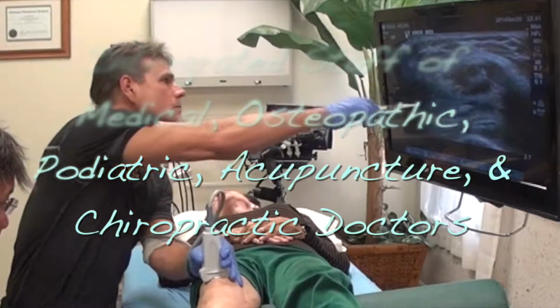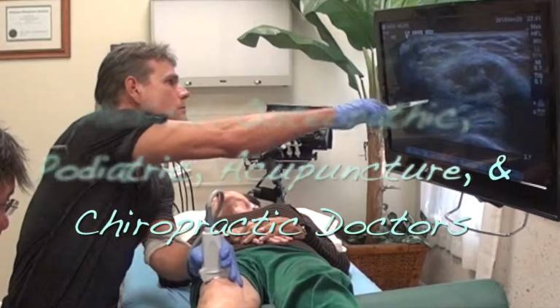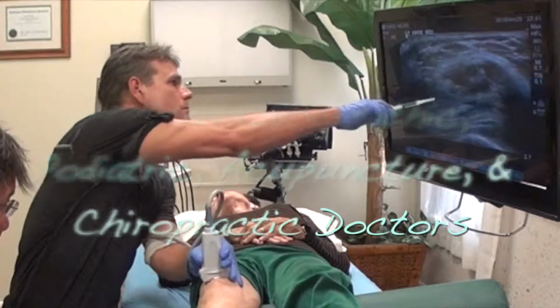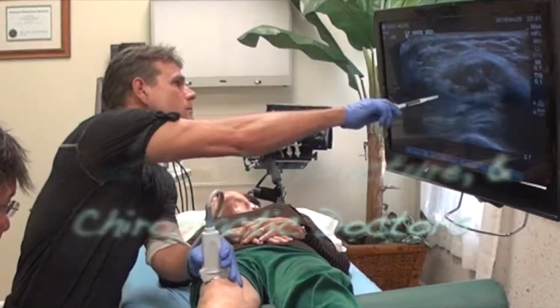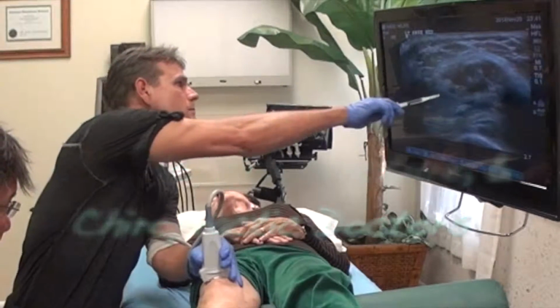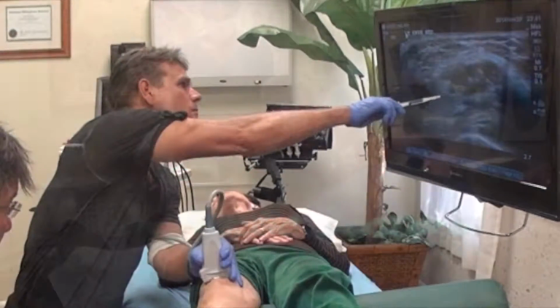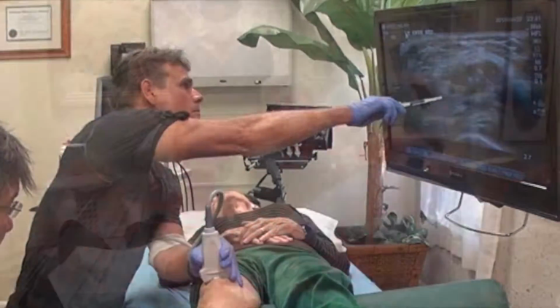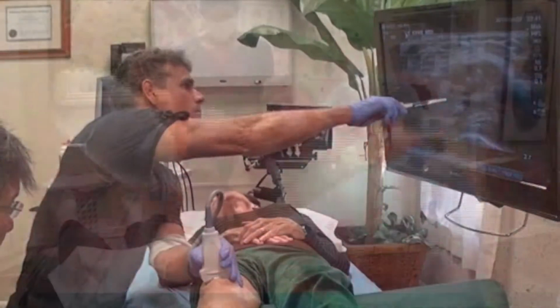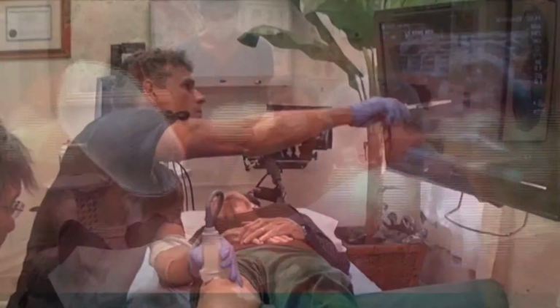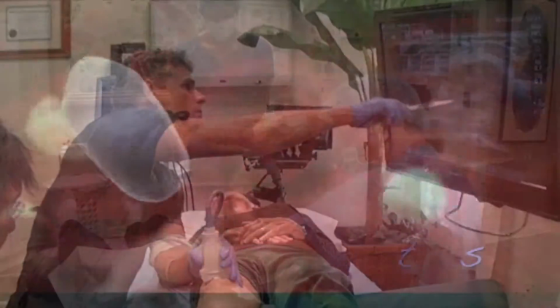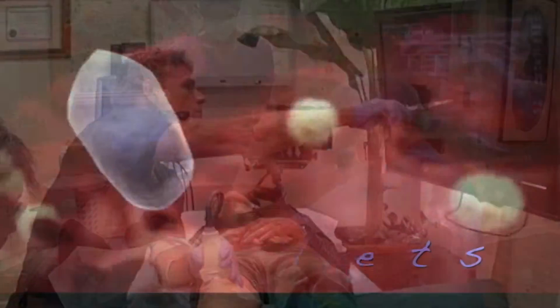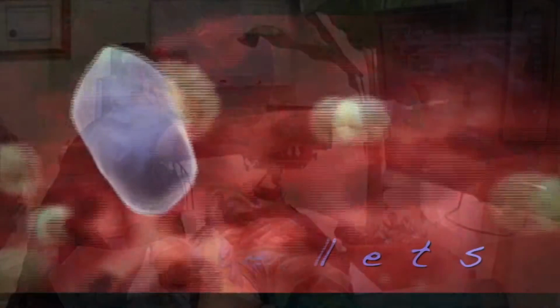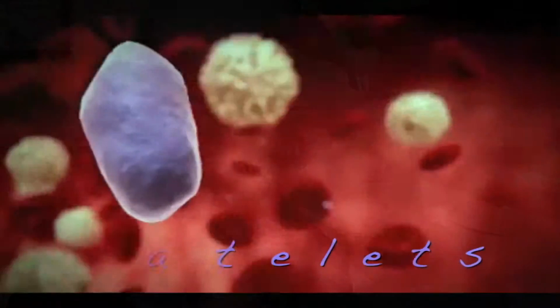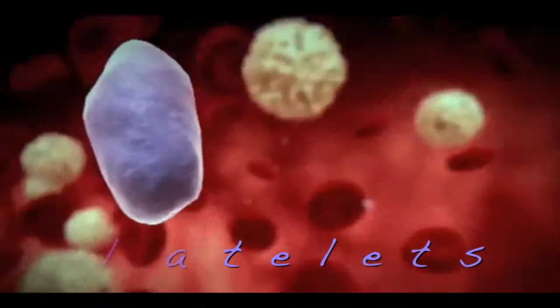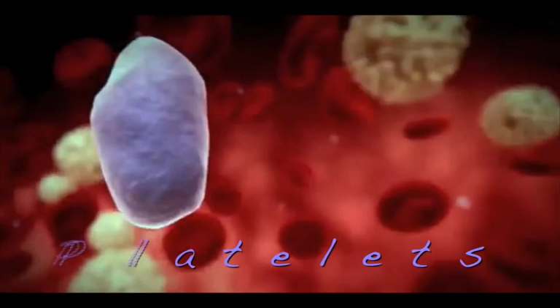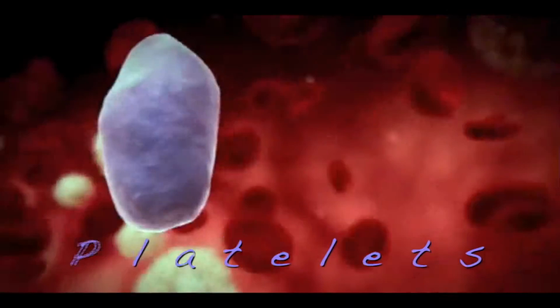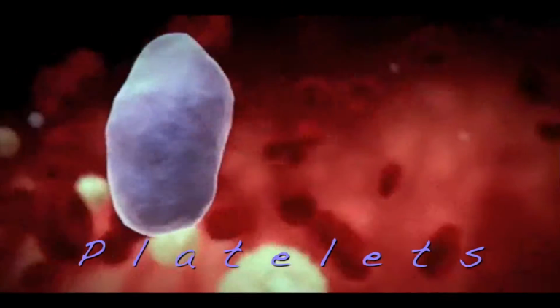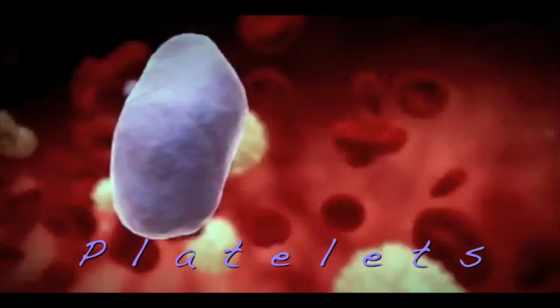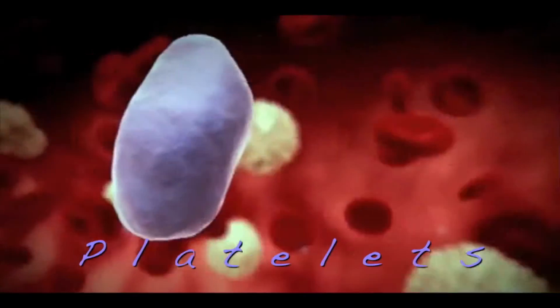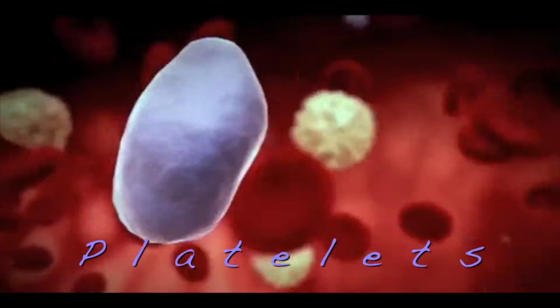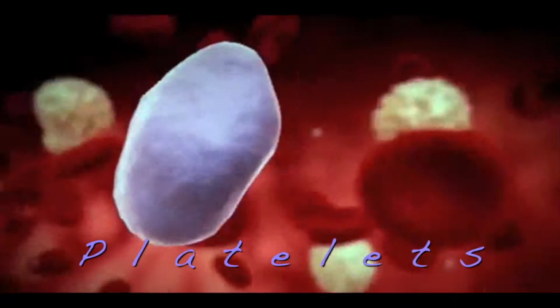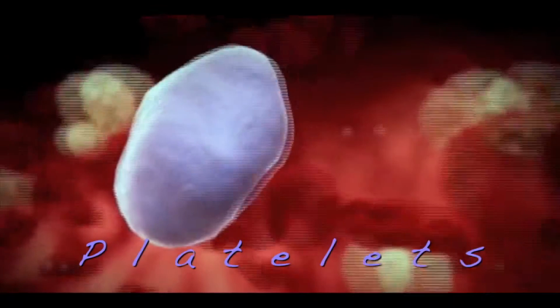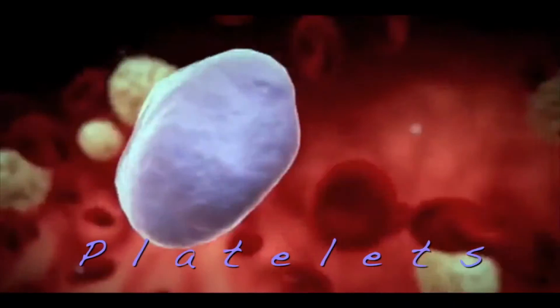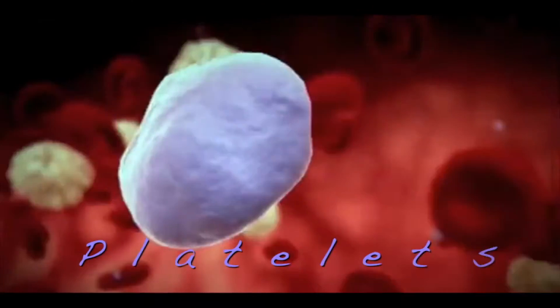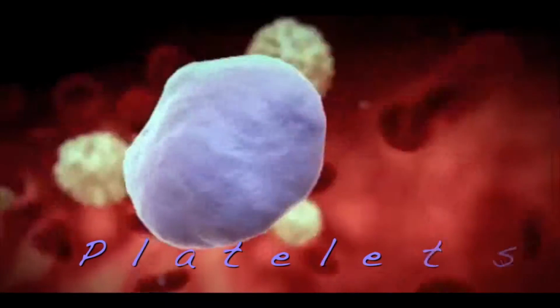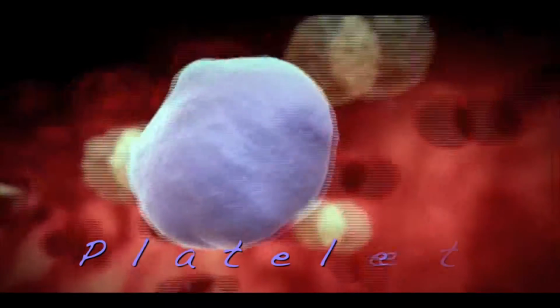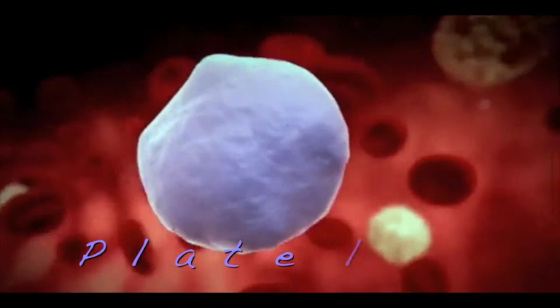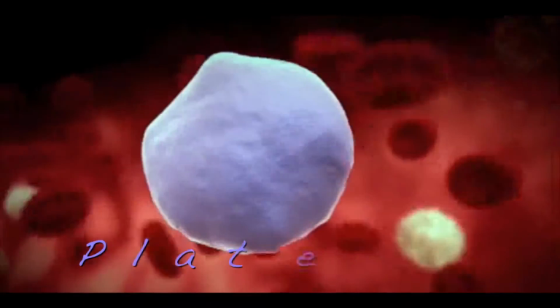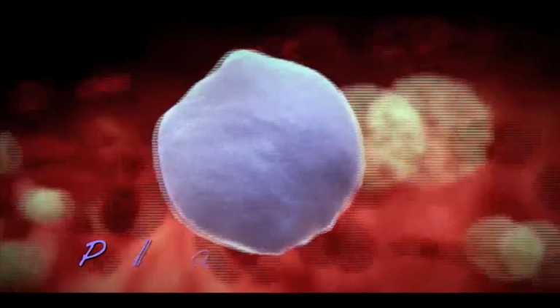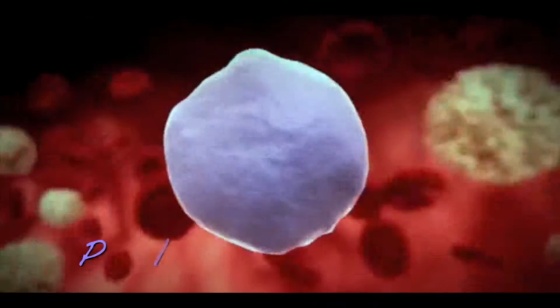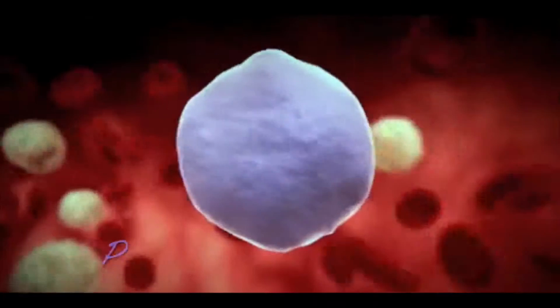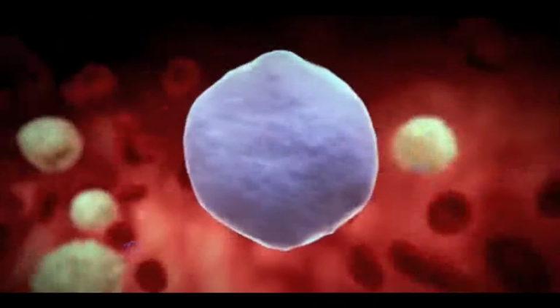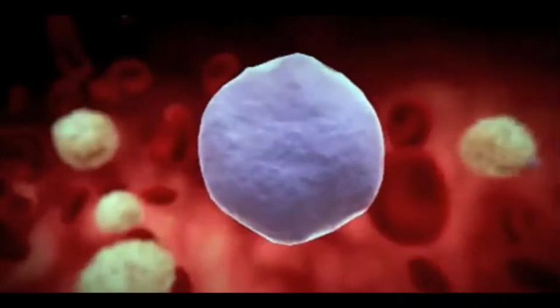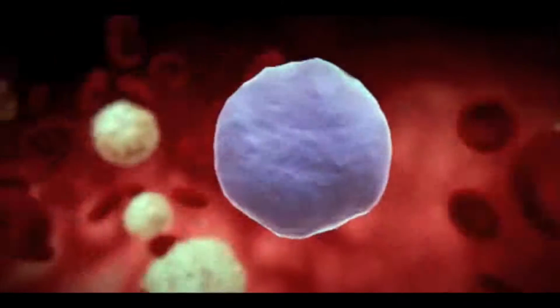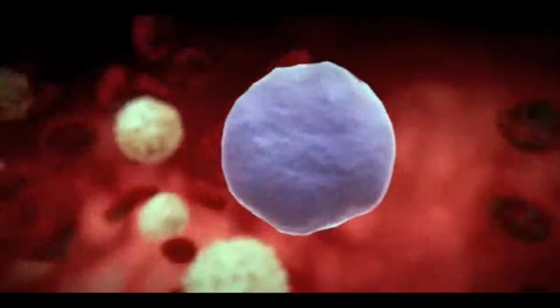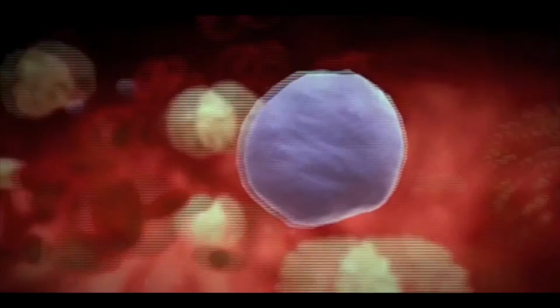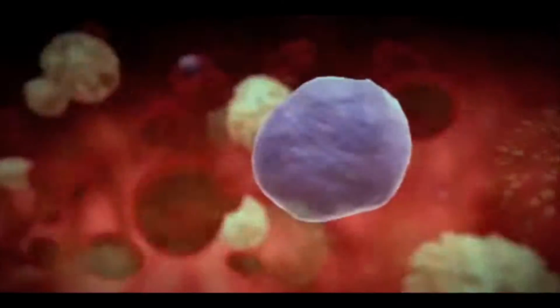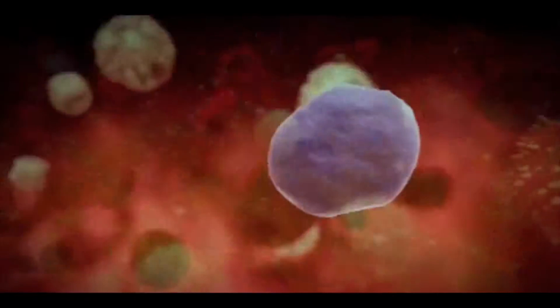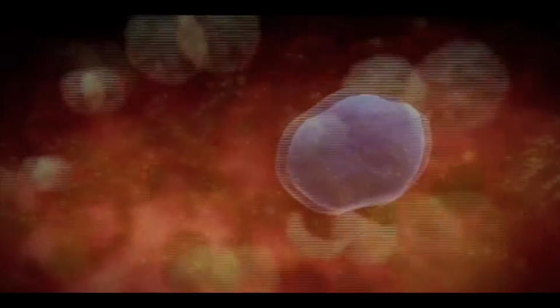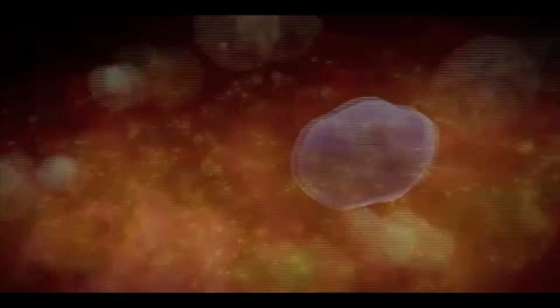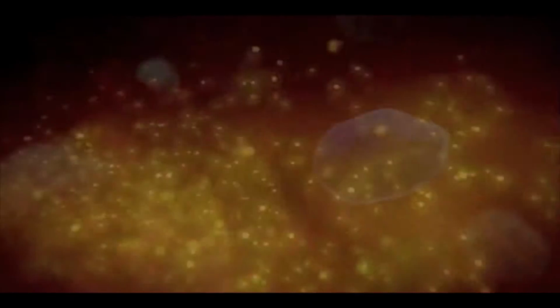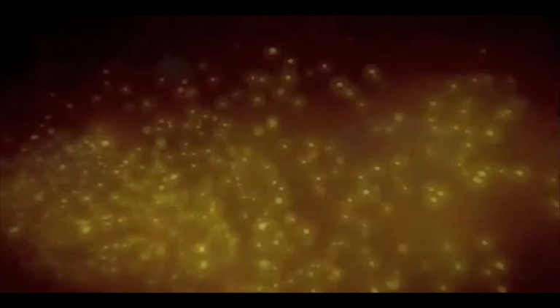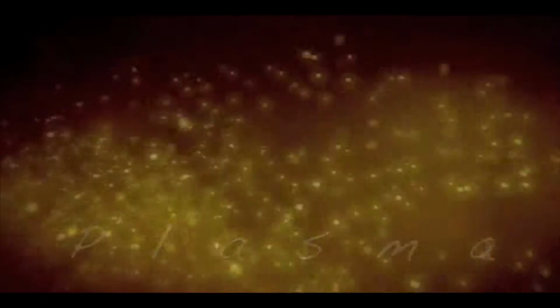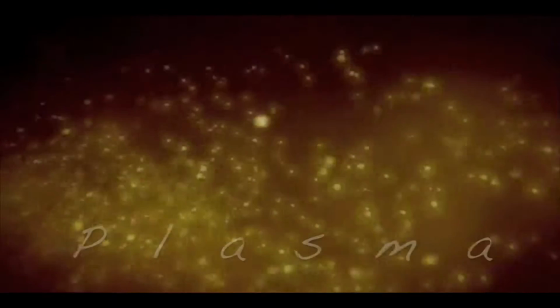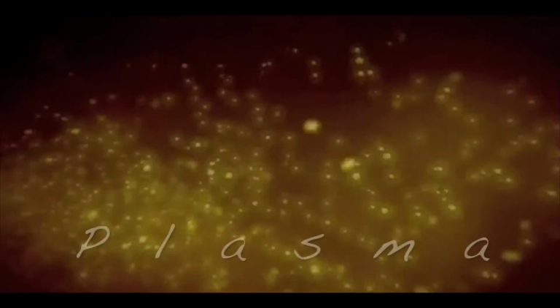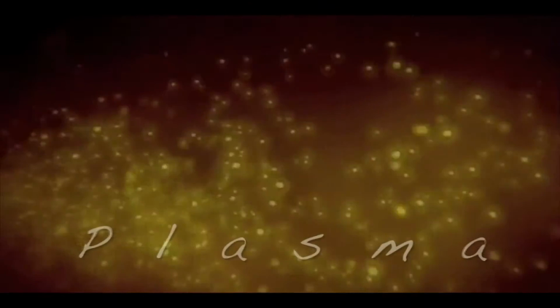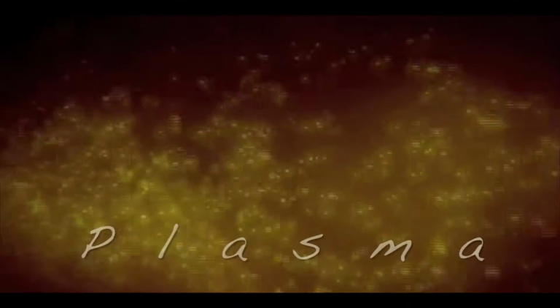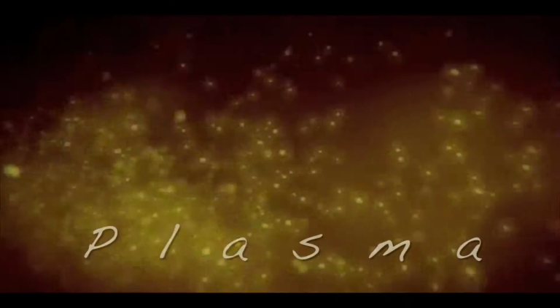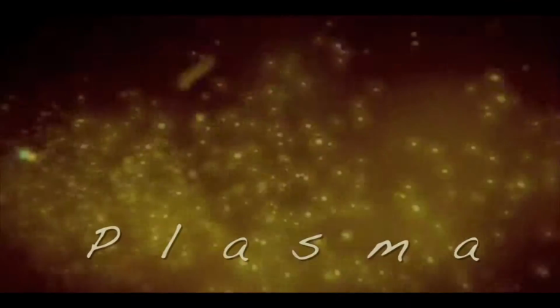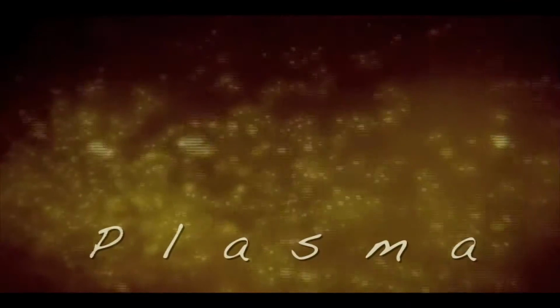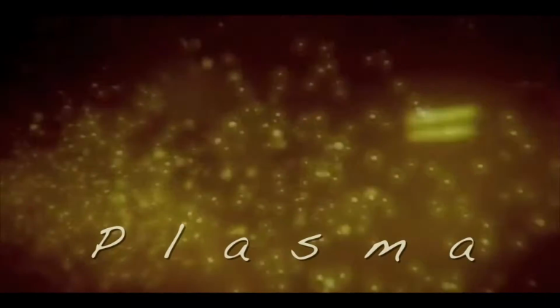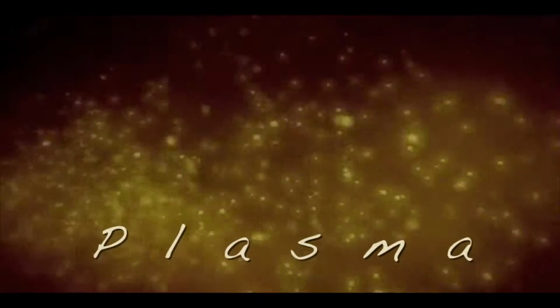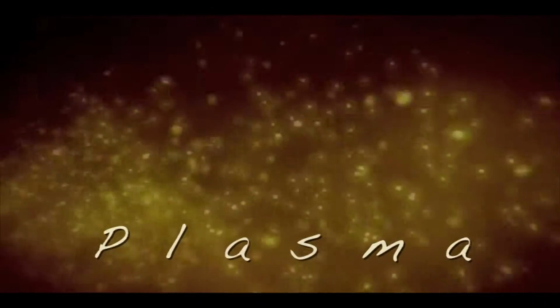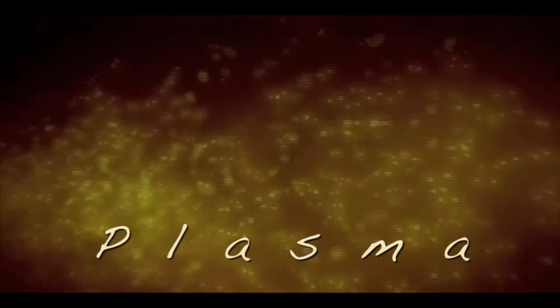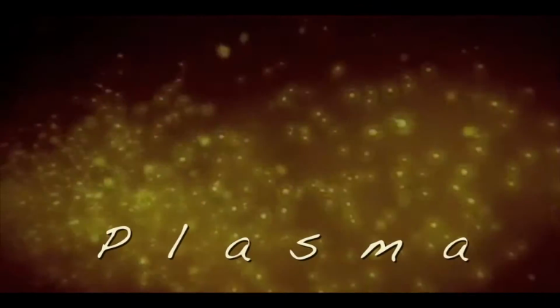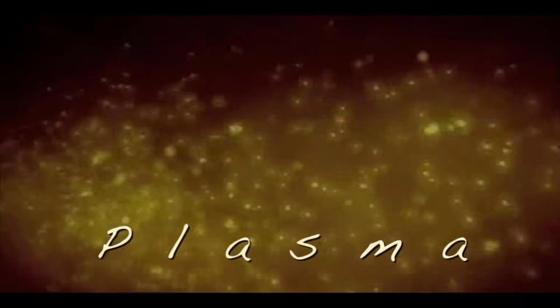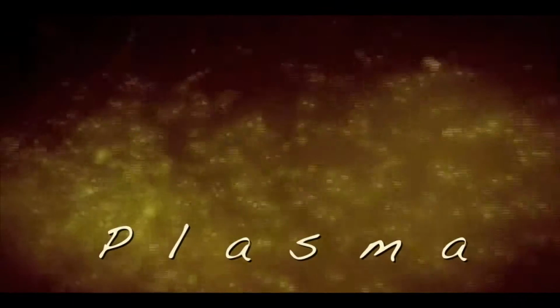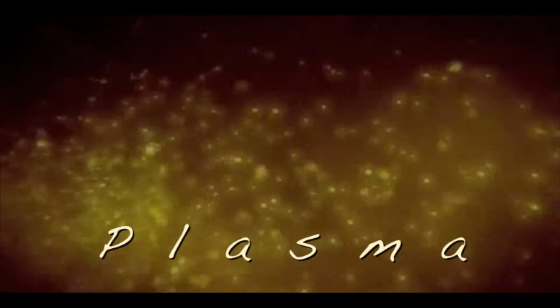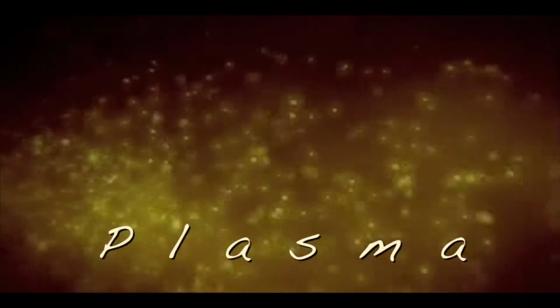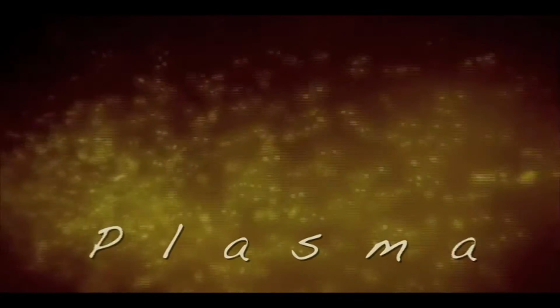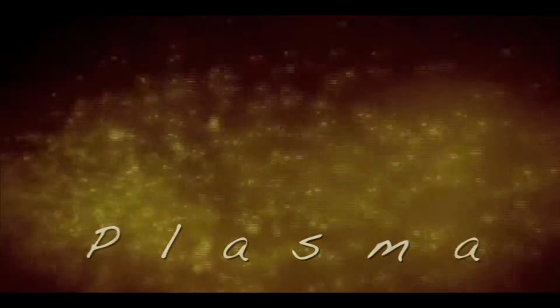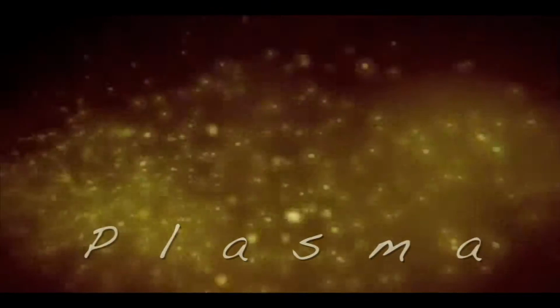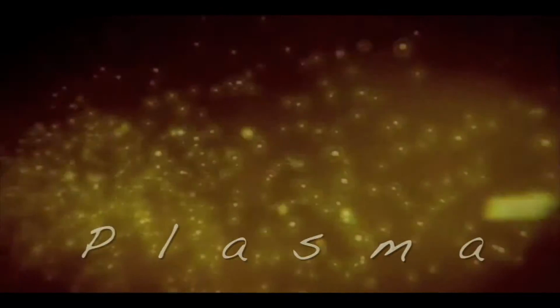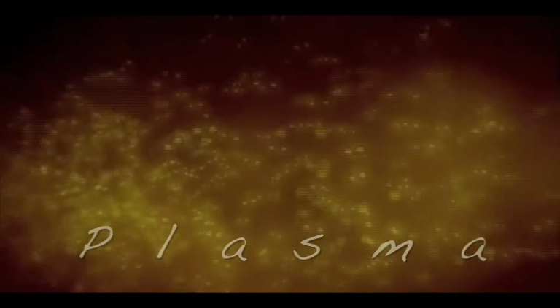Your blood has healing components, such as platelets, as well as growth factors and nutrients, as well as plasma.